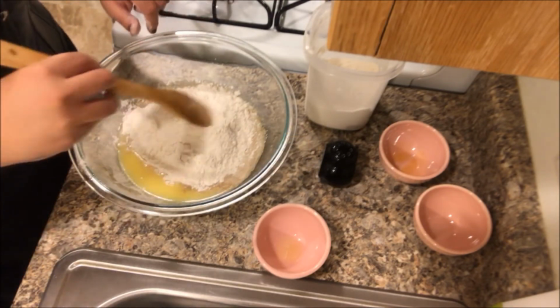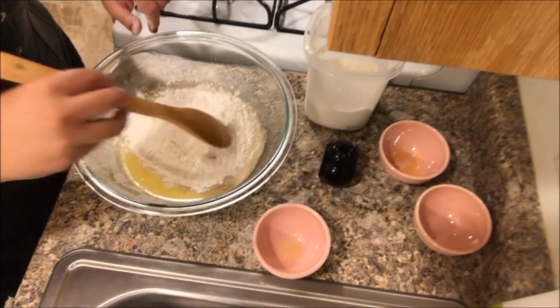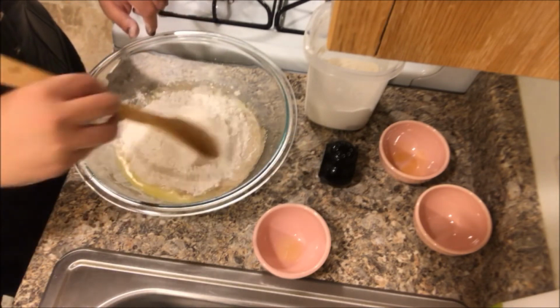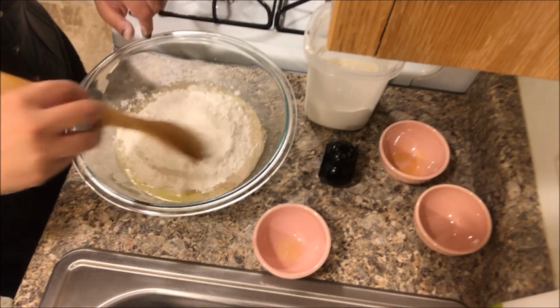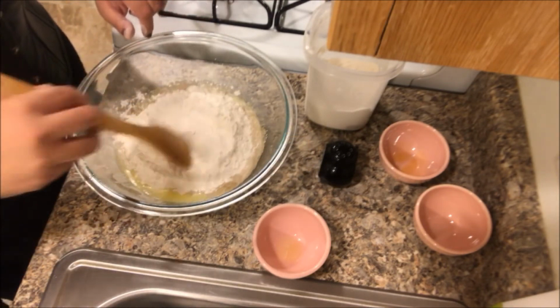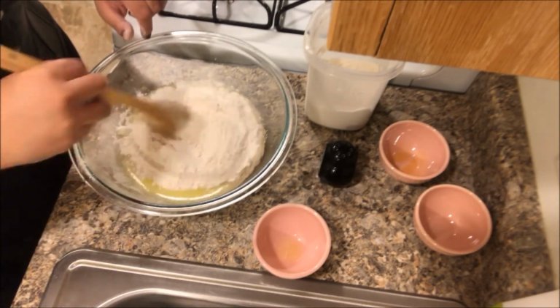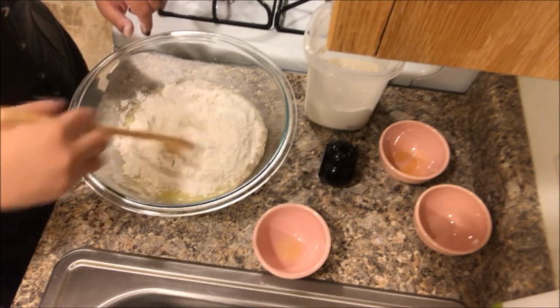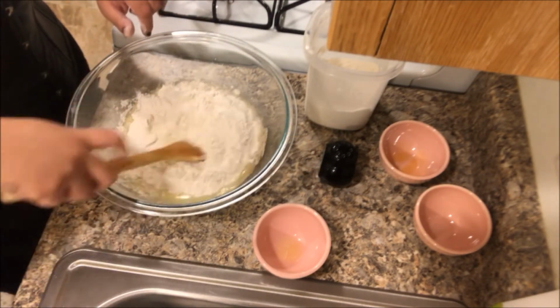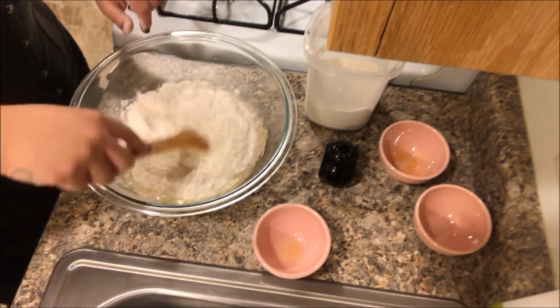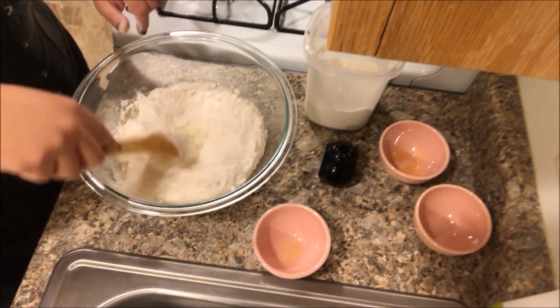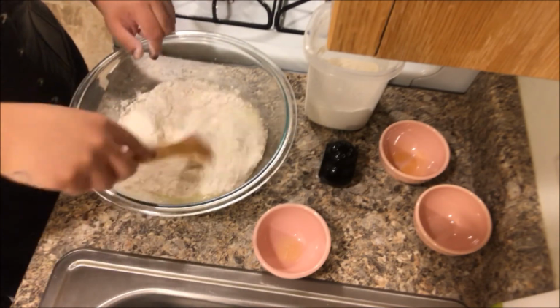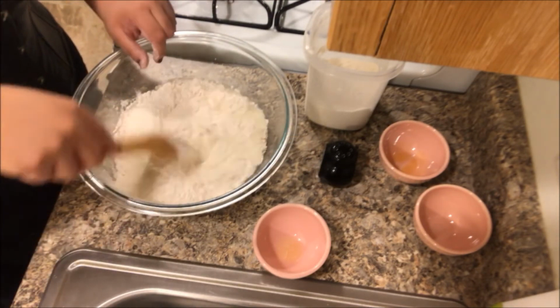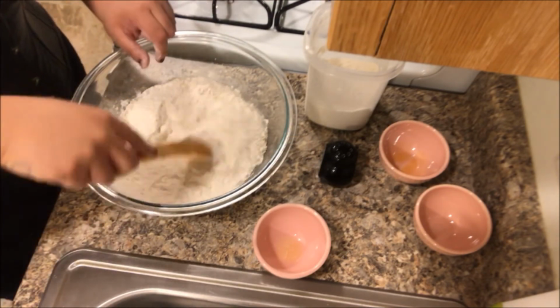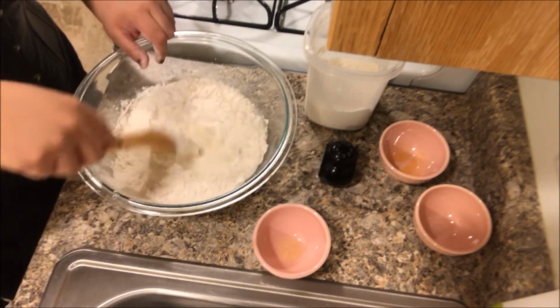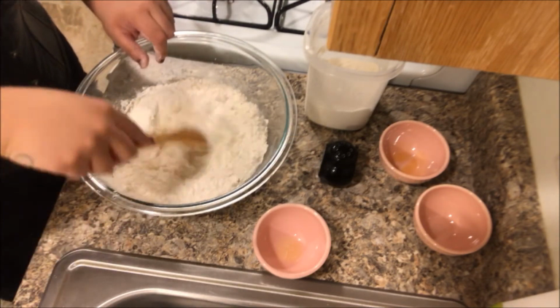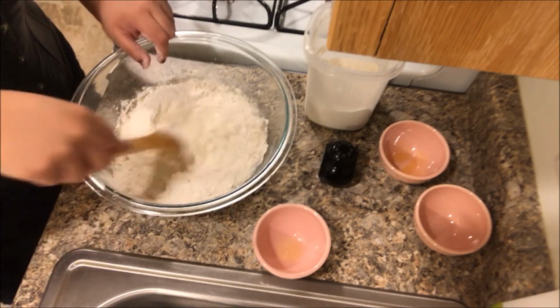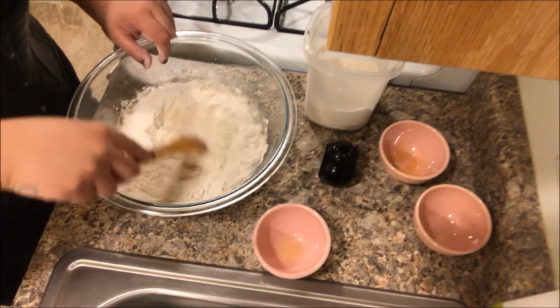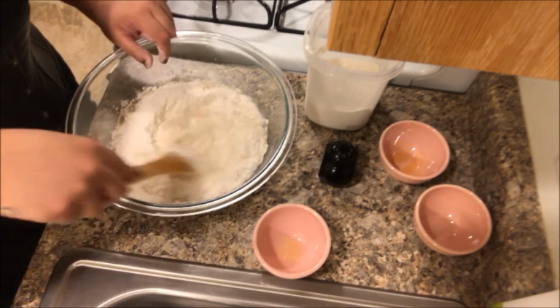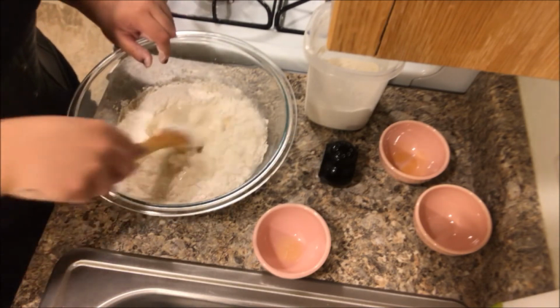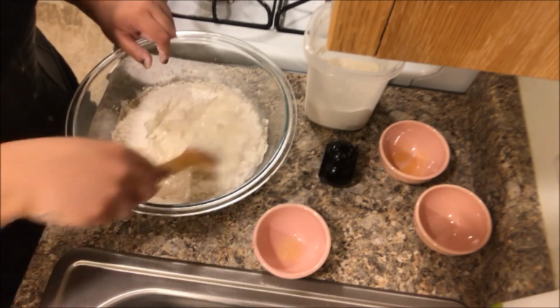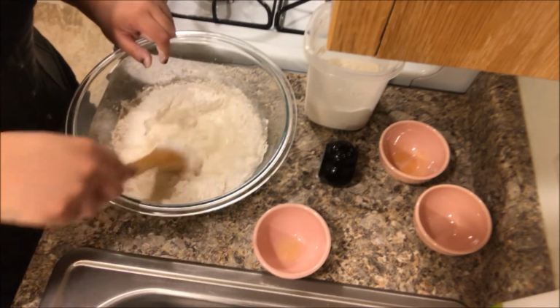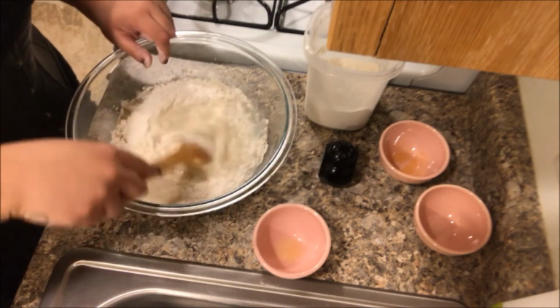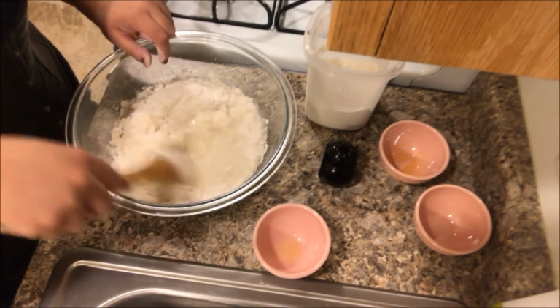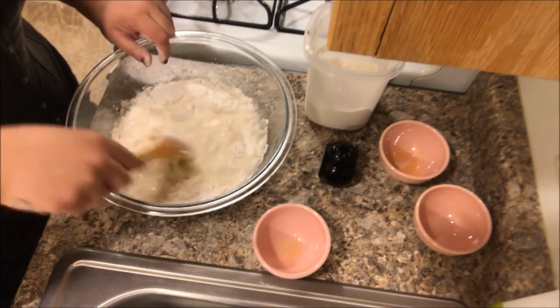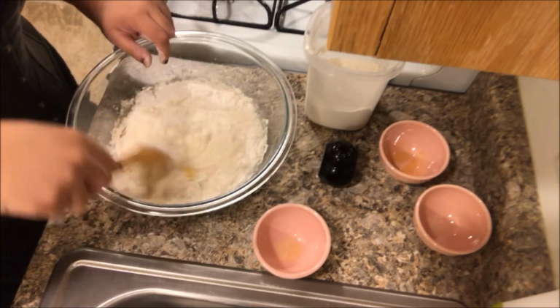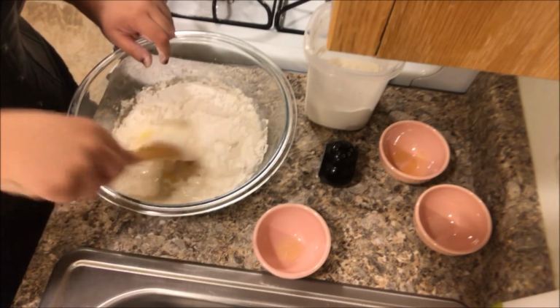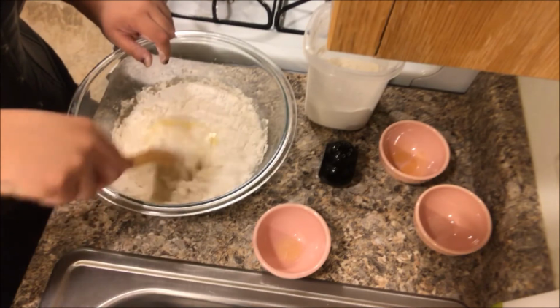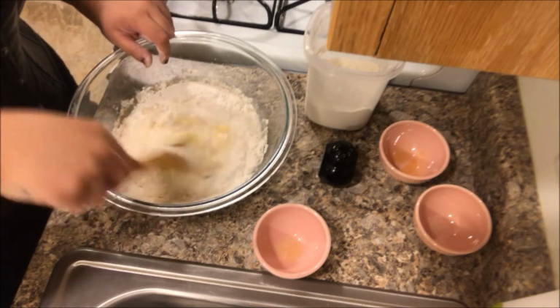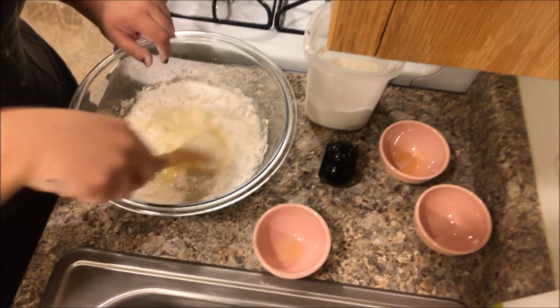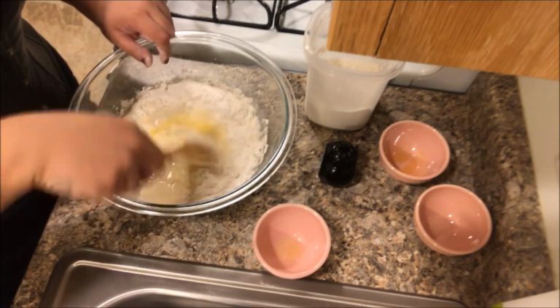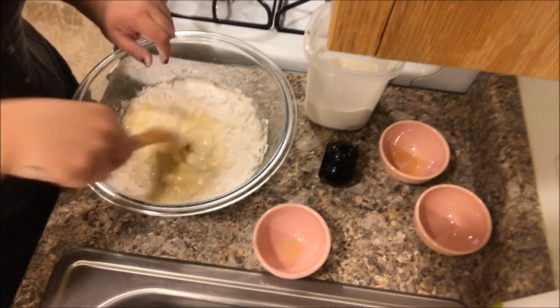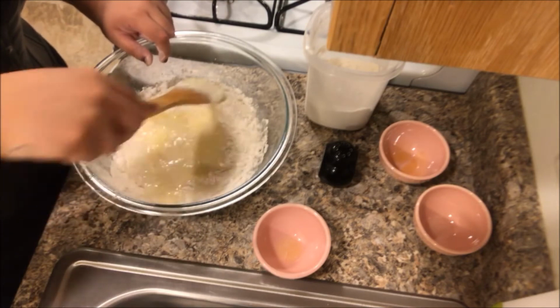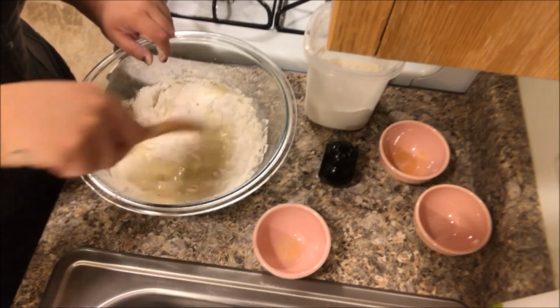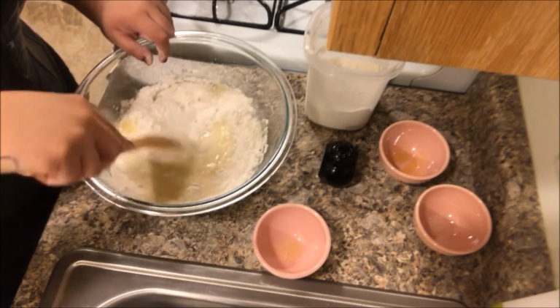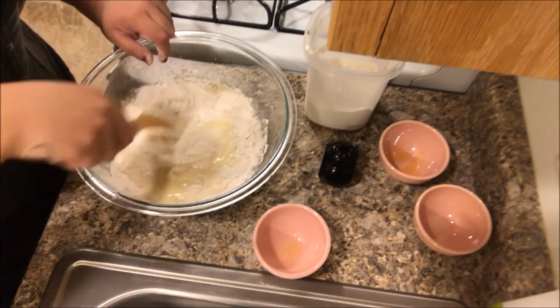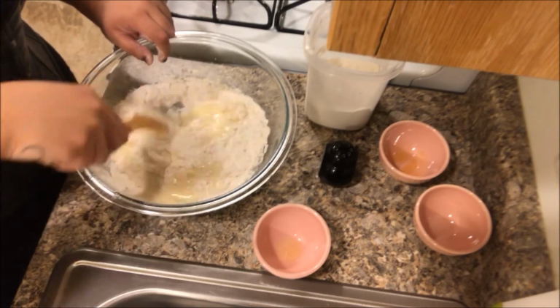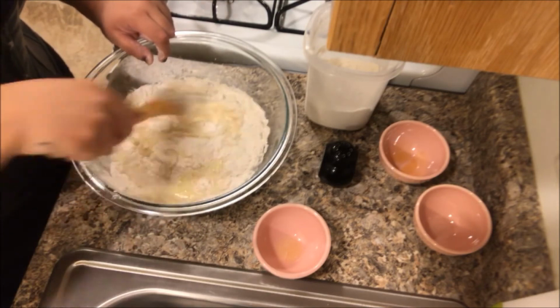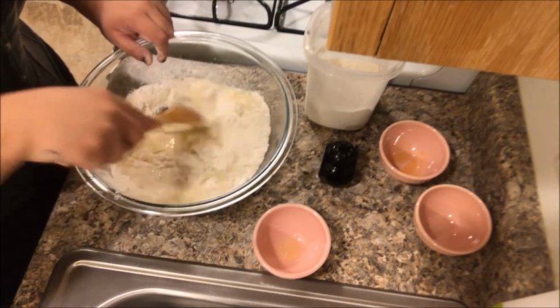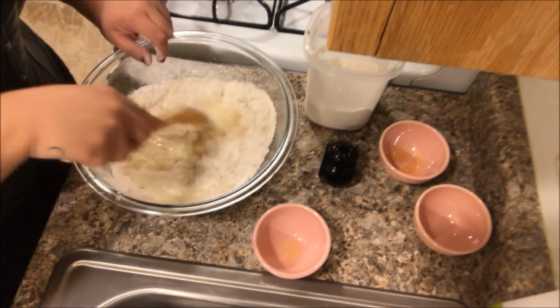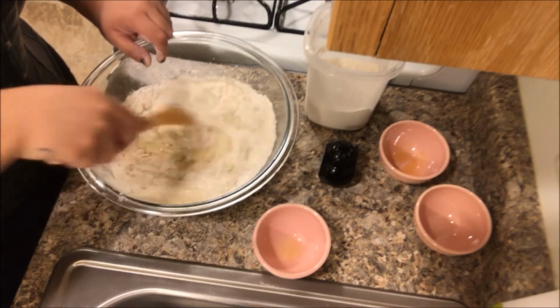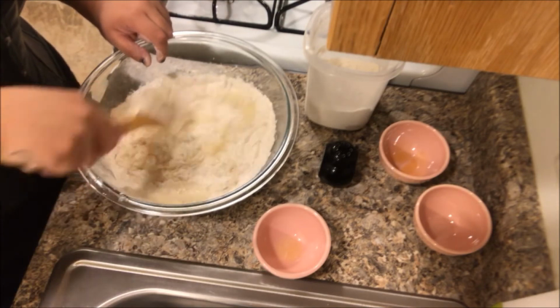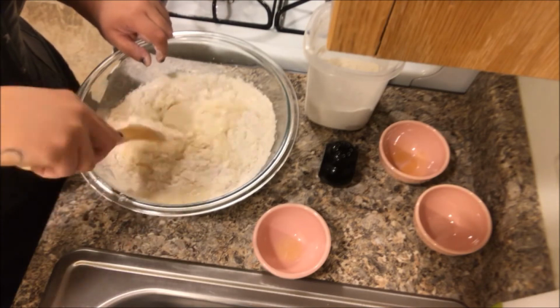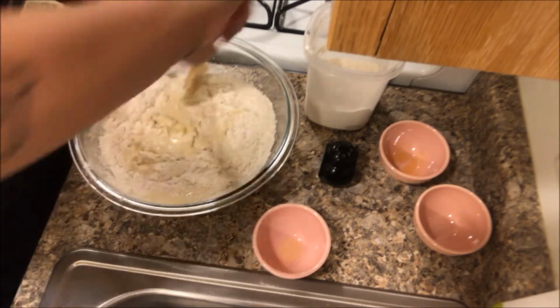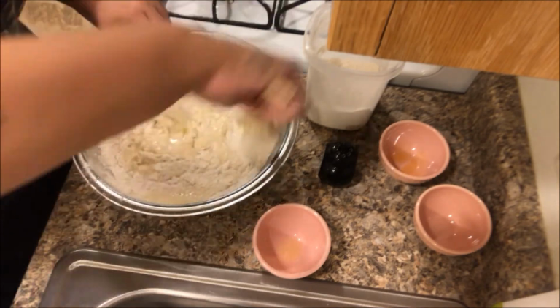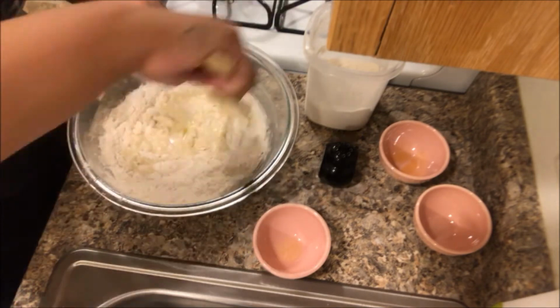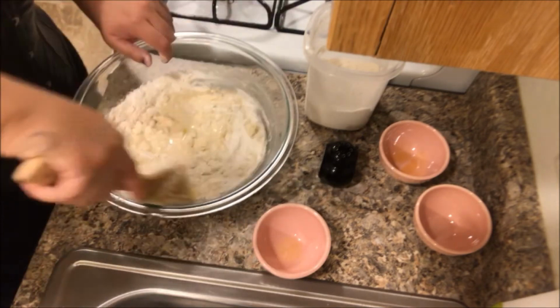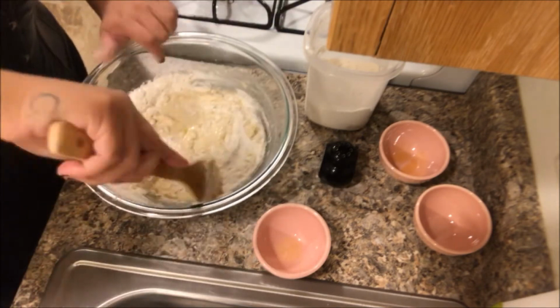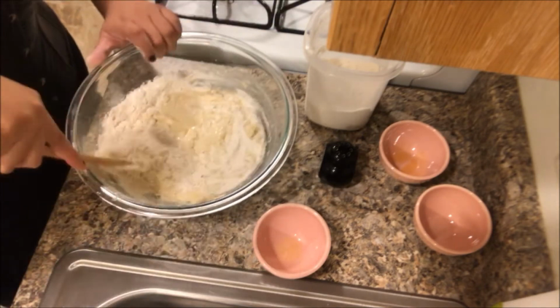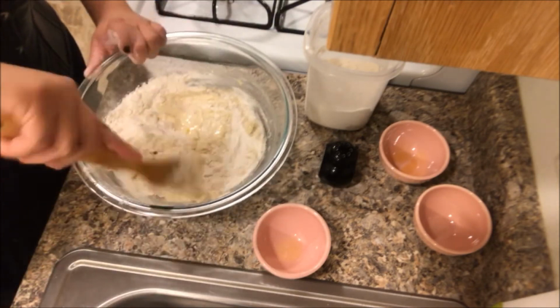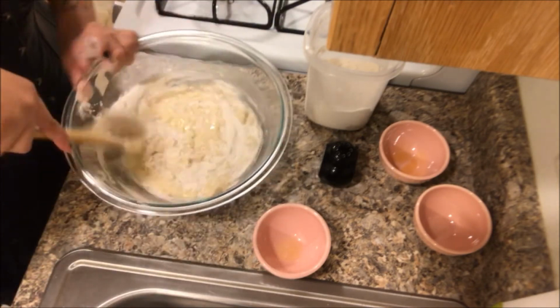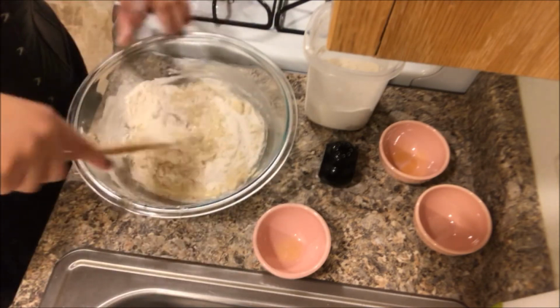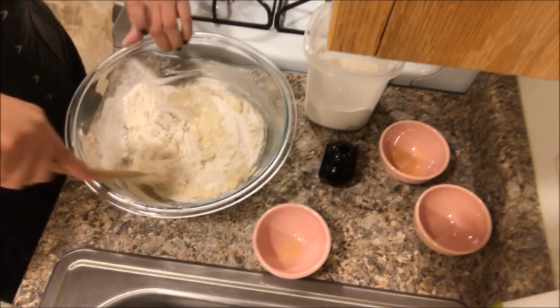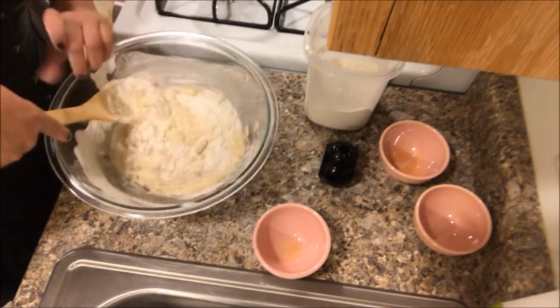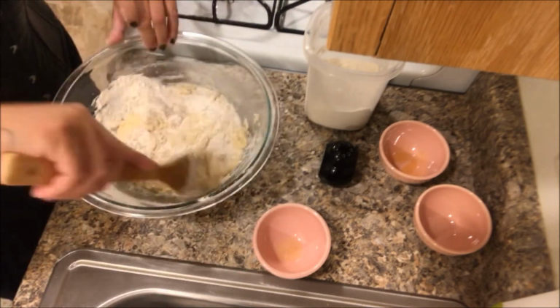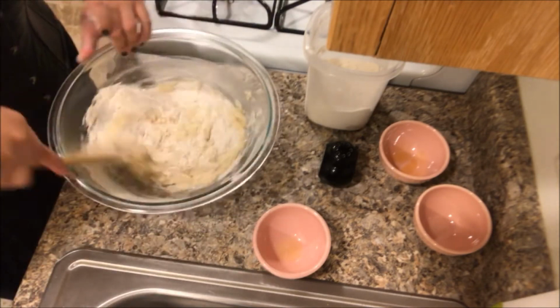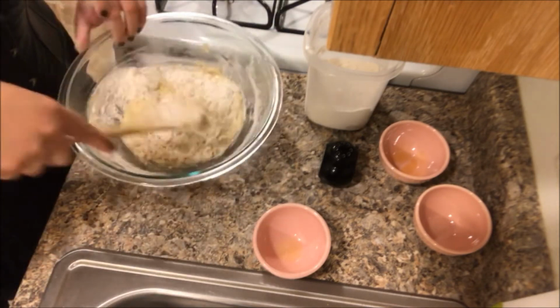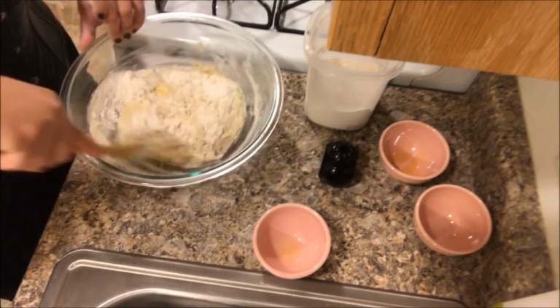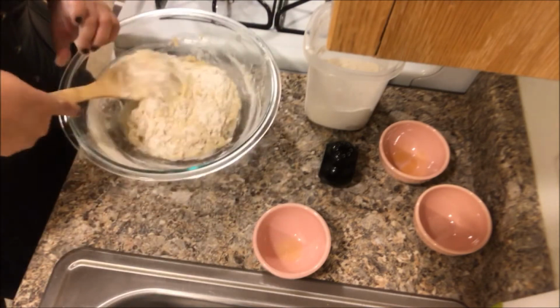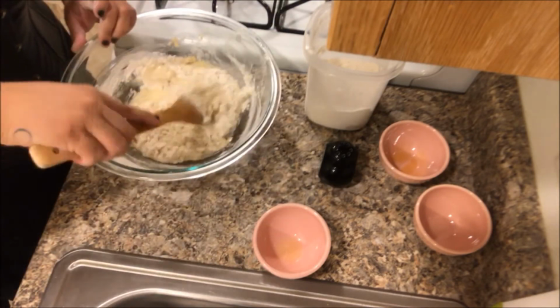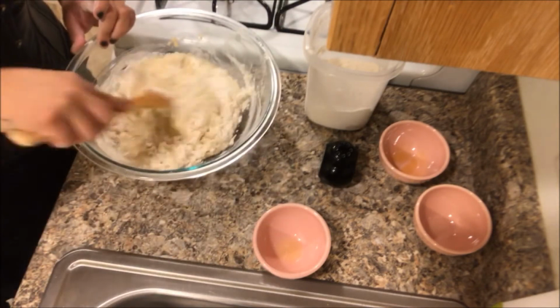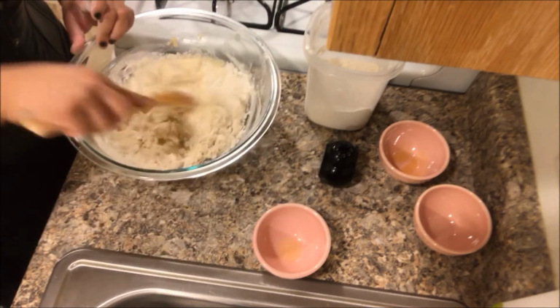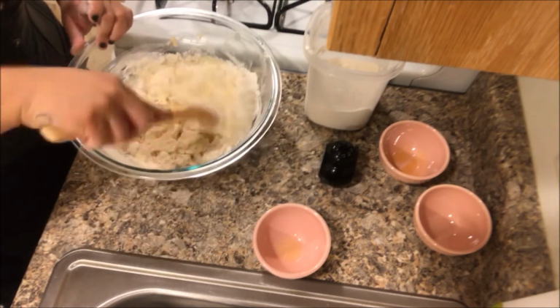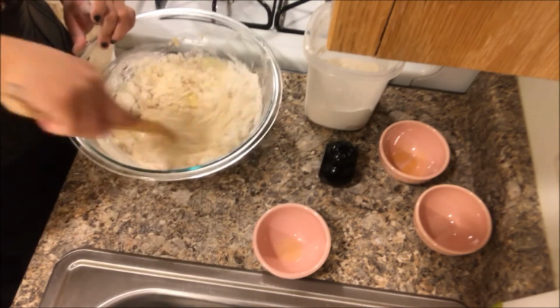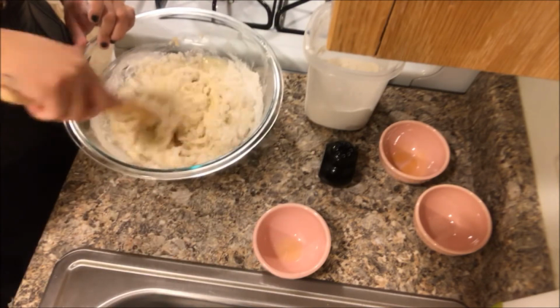Now we have to mix completely until we have a smooth batter.